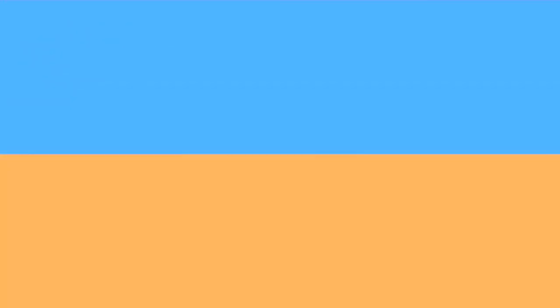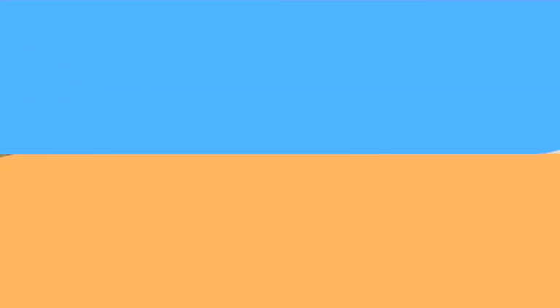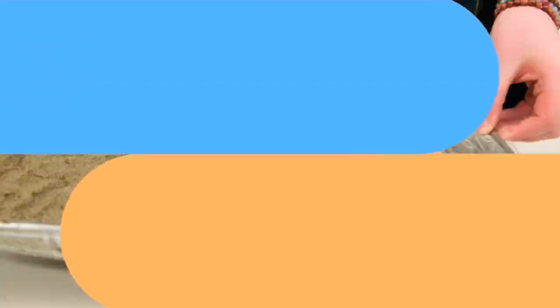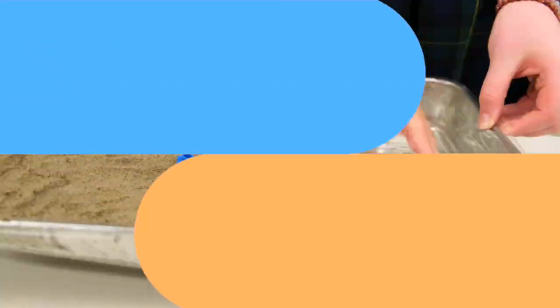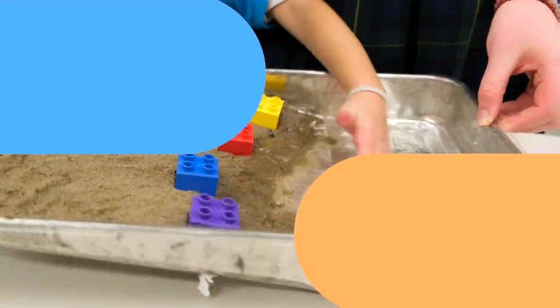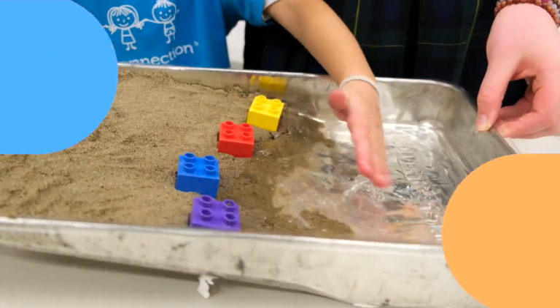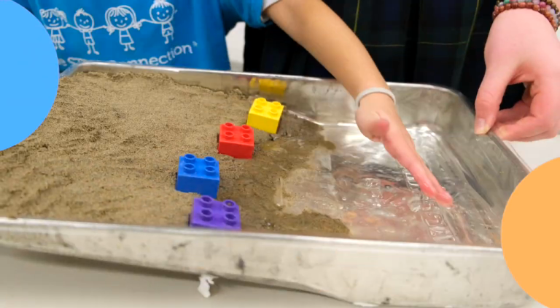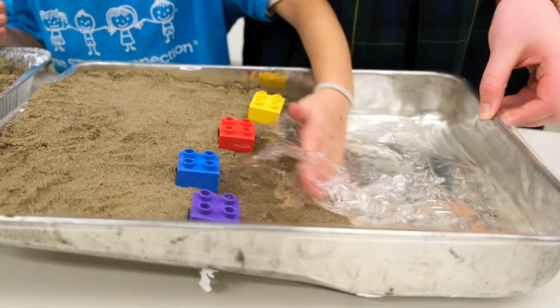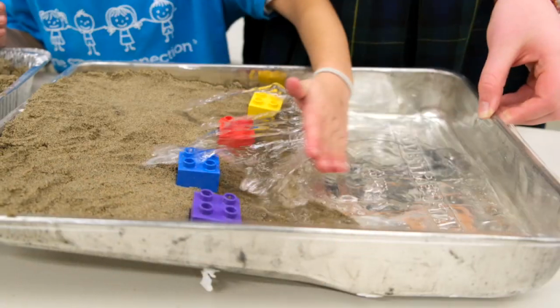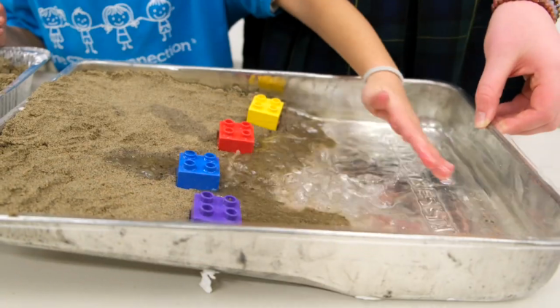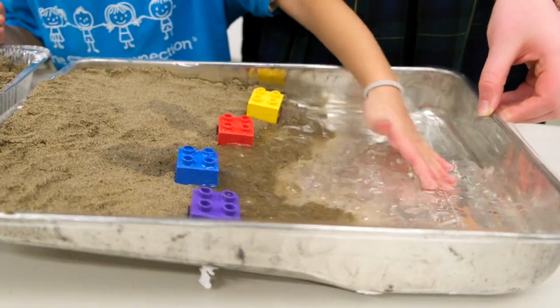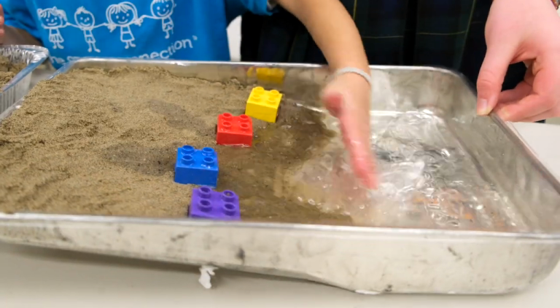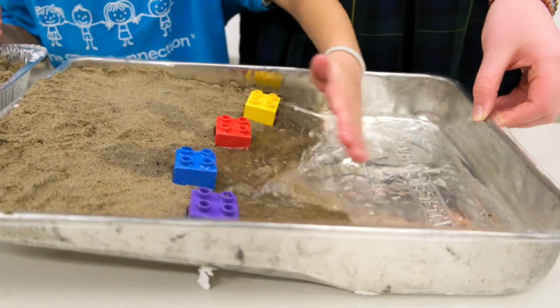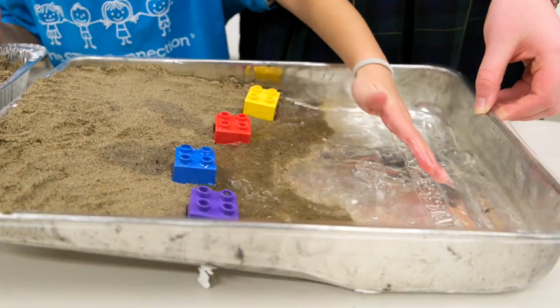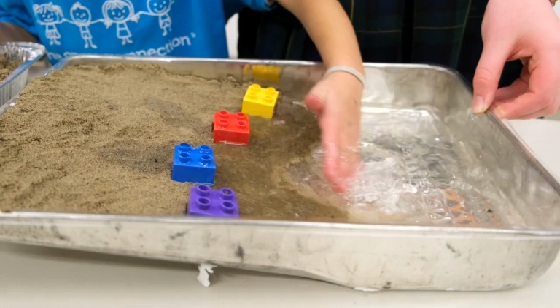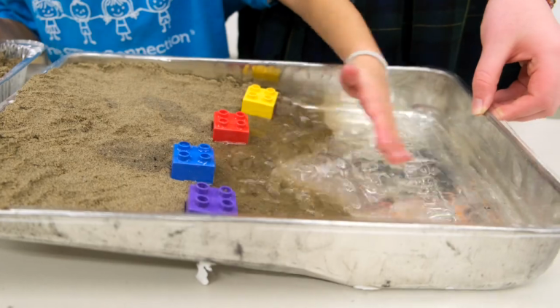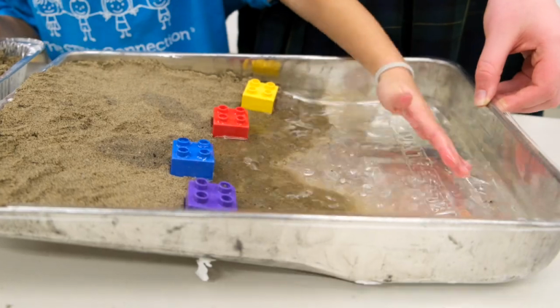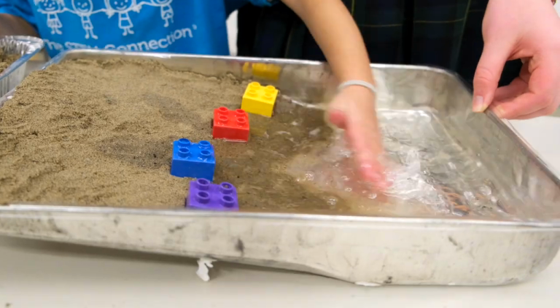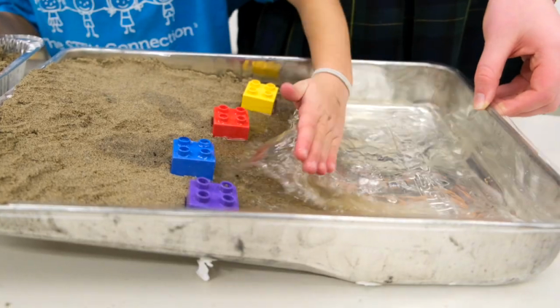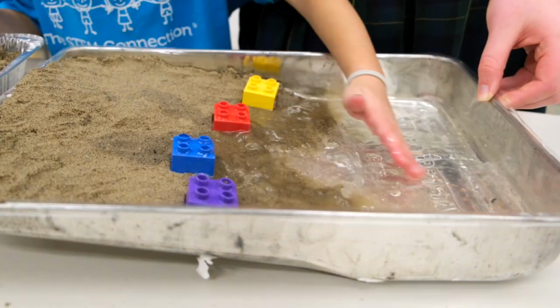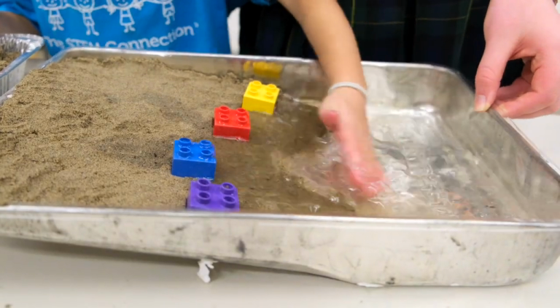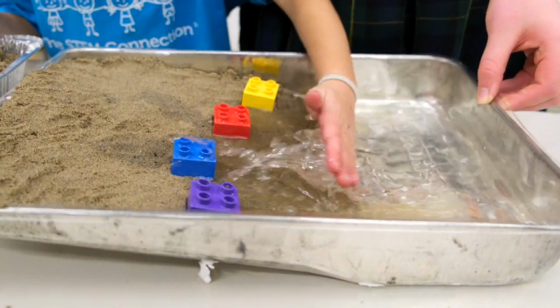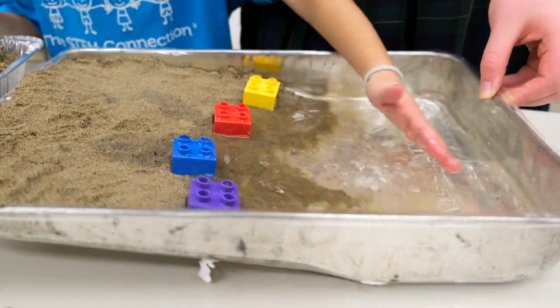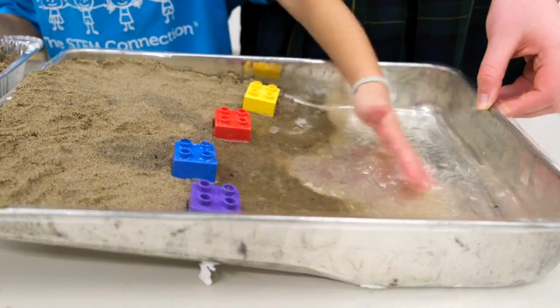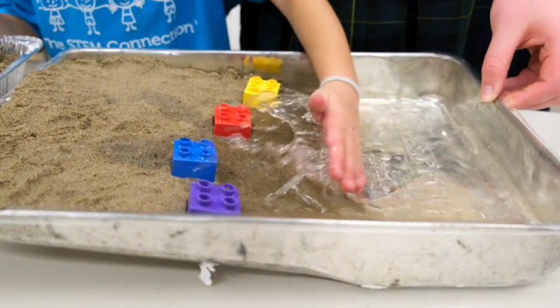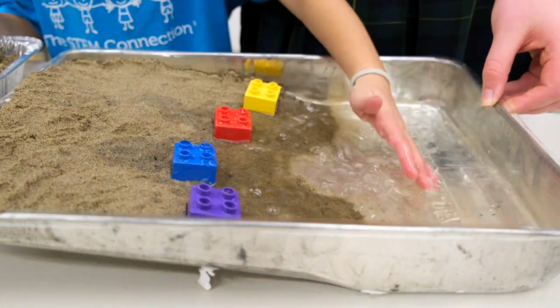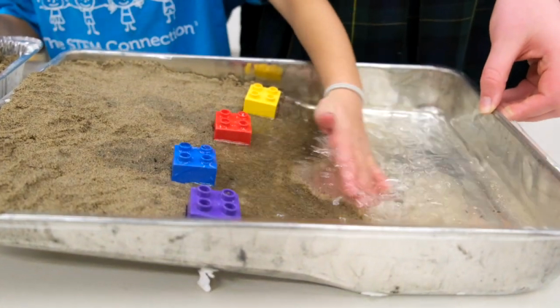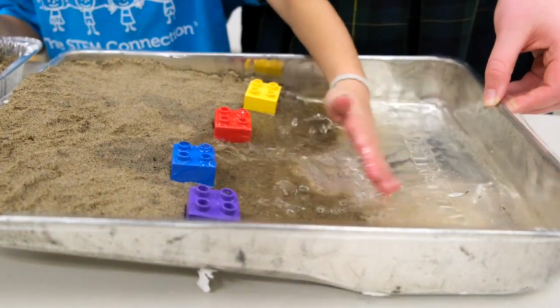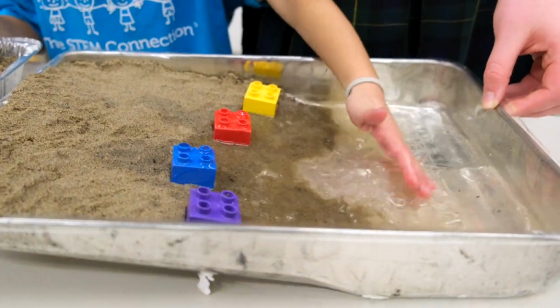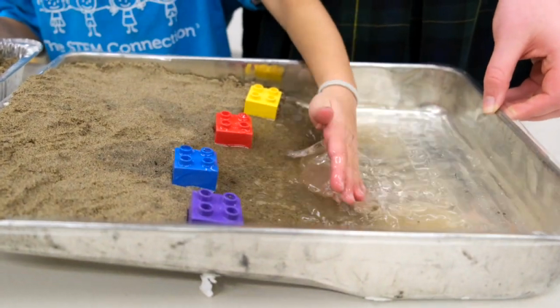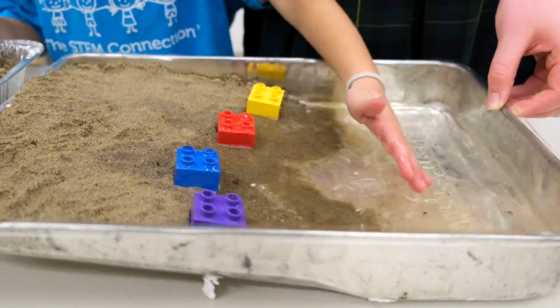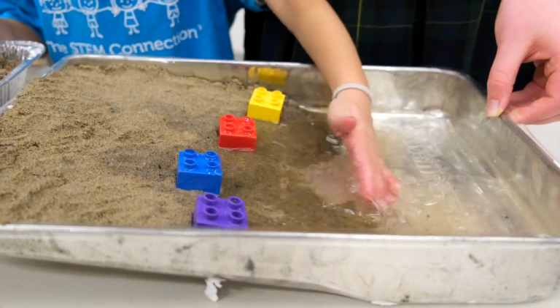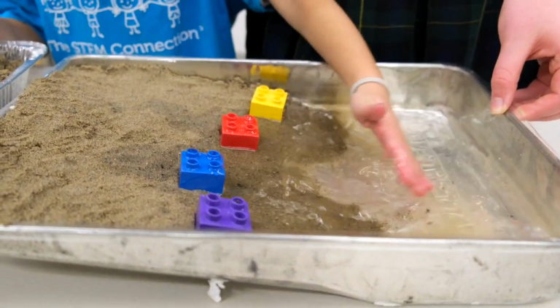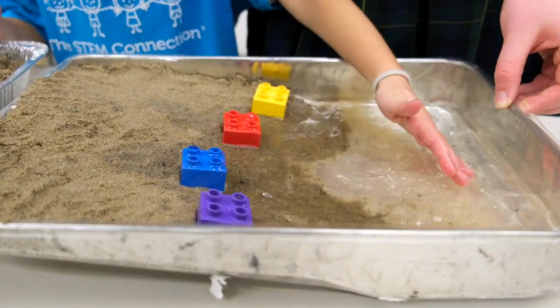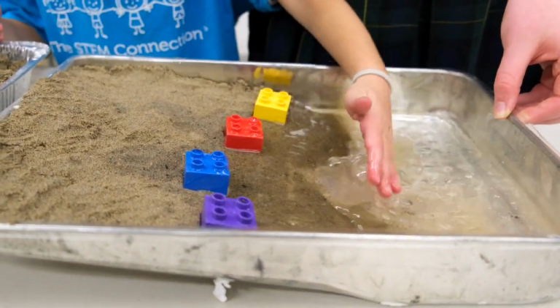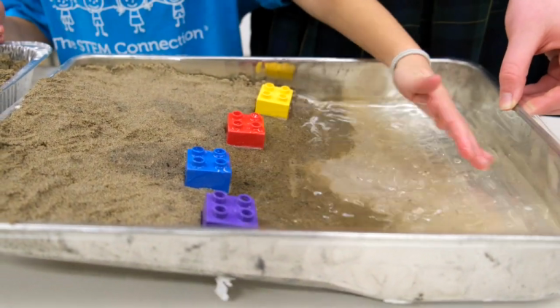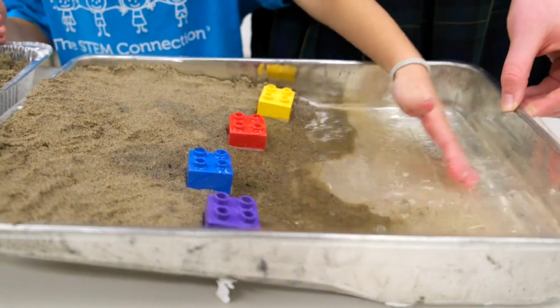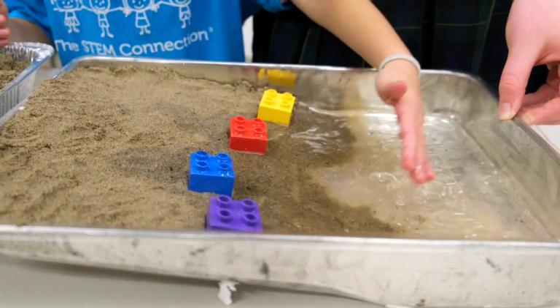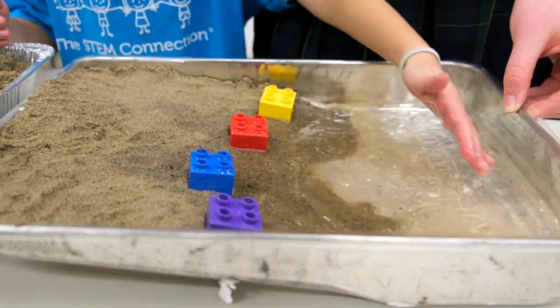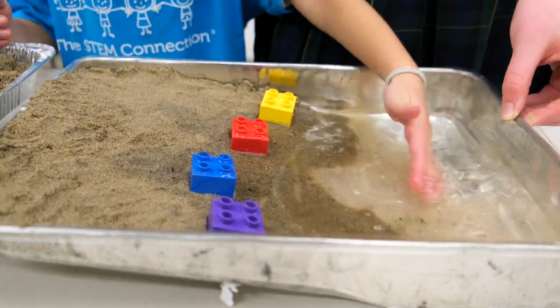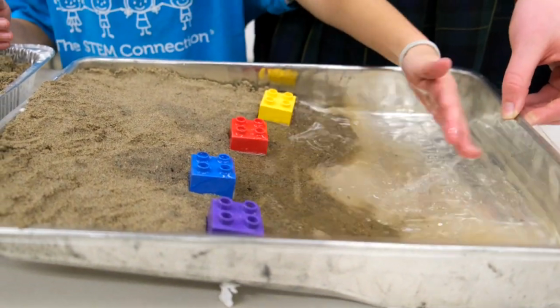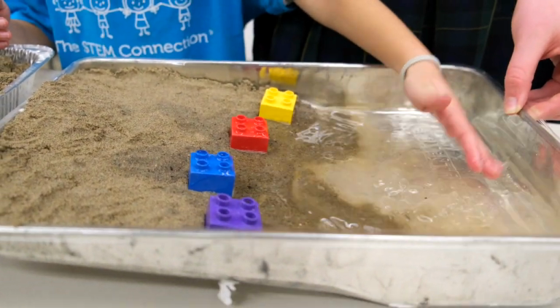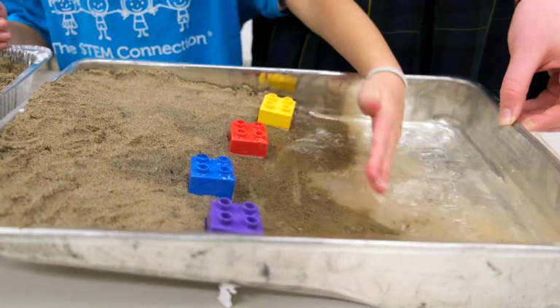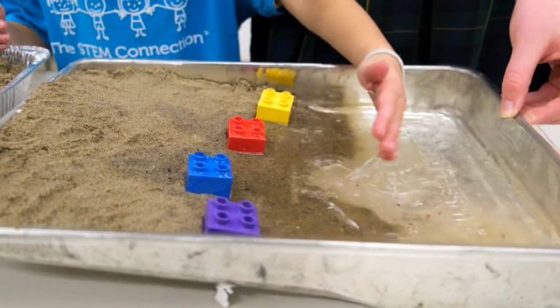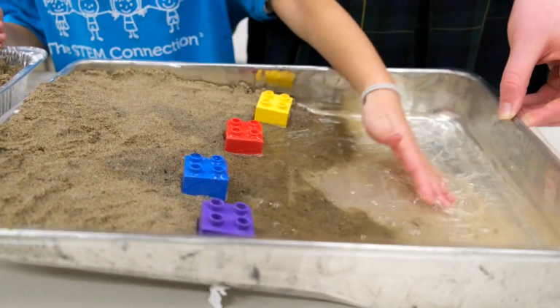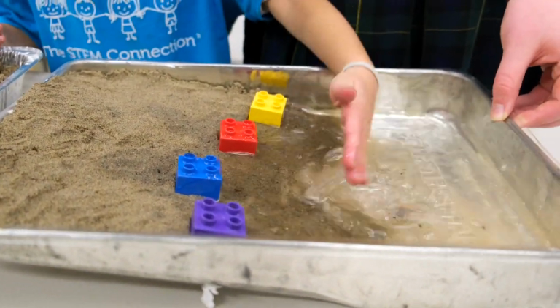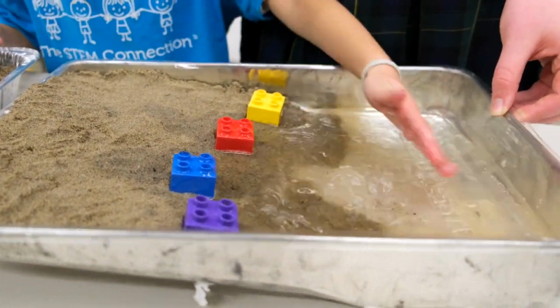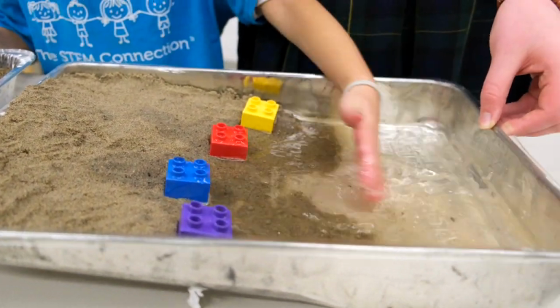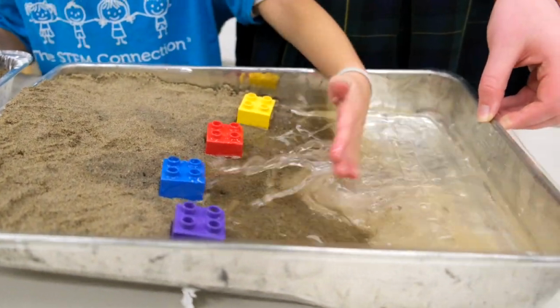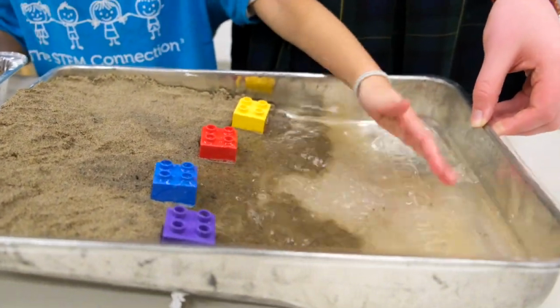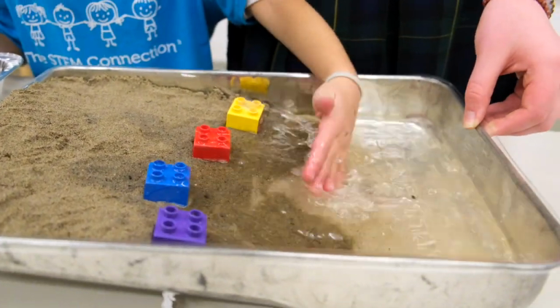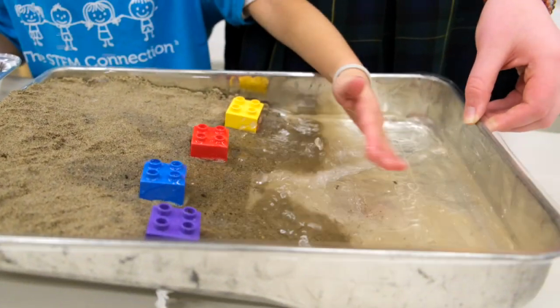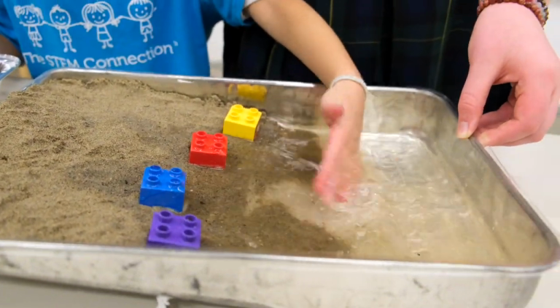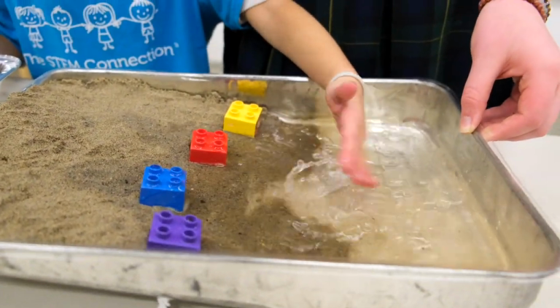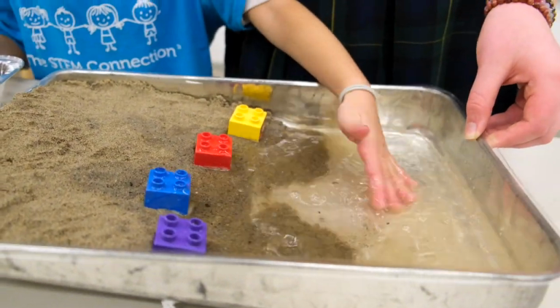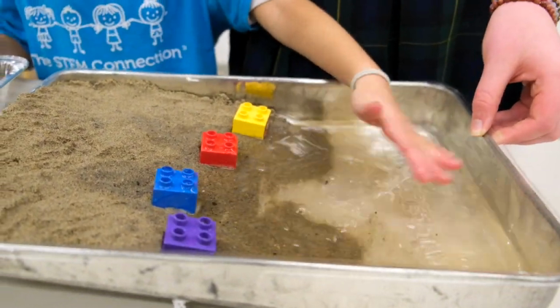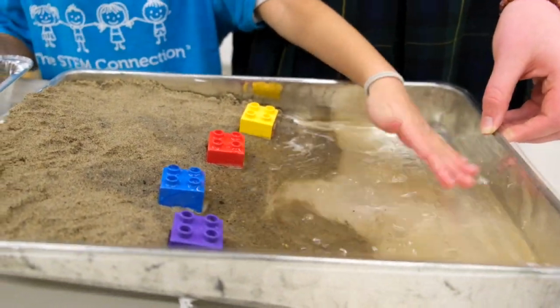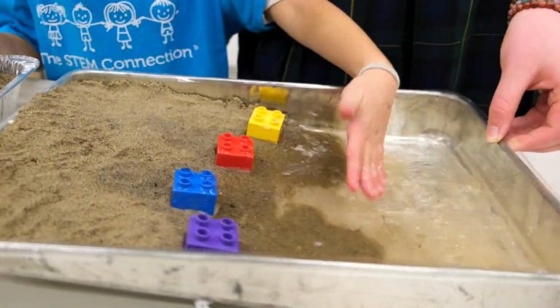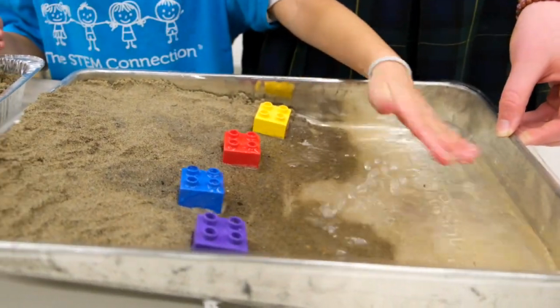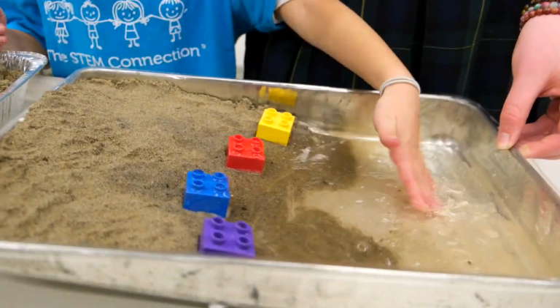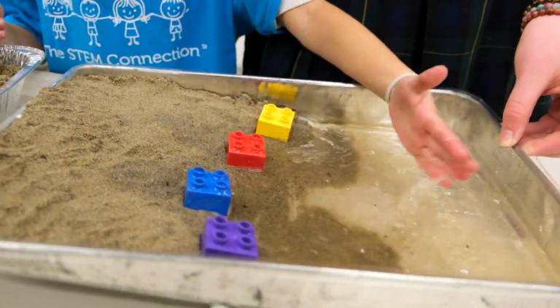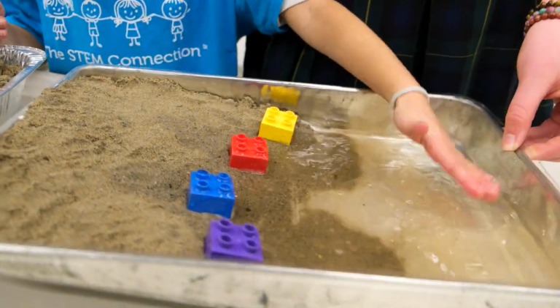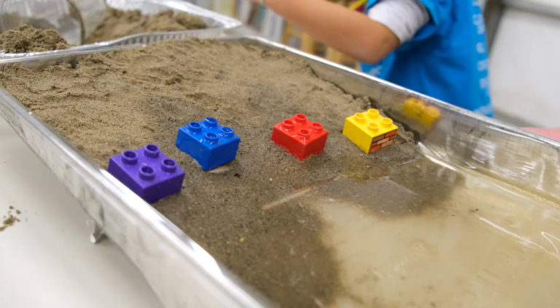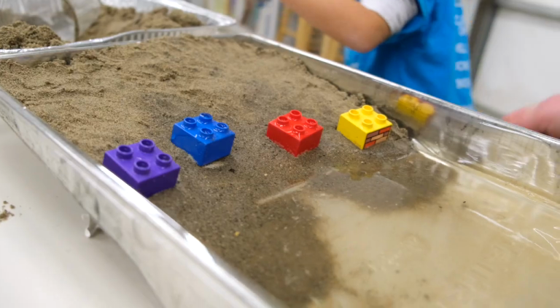Now check out erosion in action on a model beach or lake. Notice how our model waves slowly wear away at the shore.